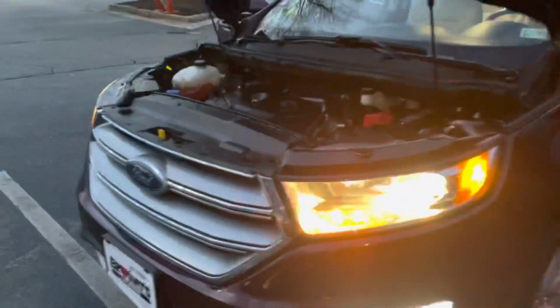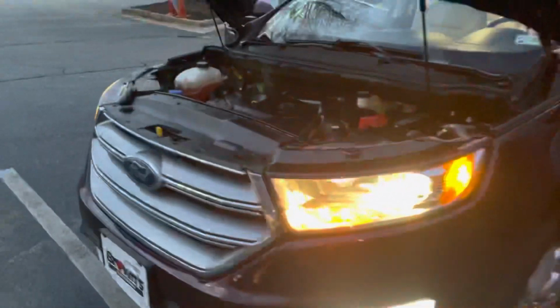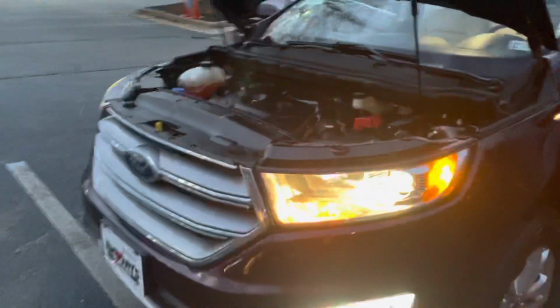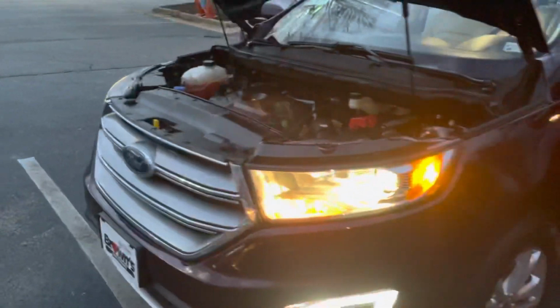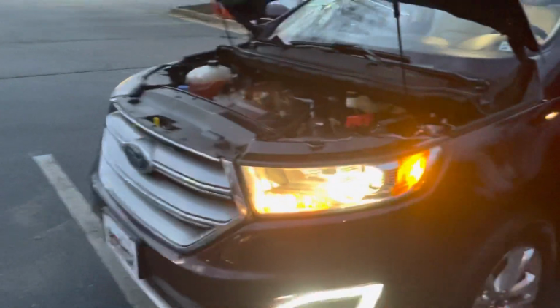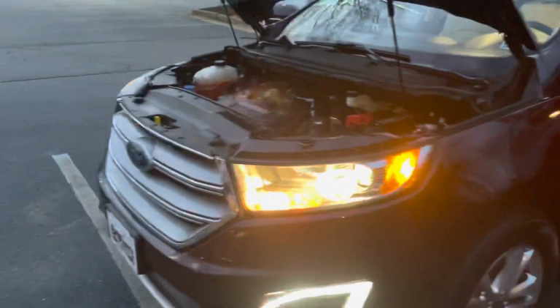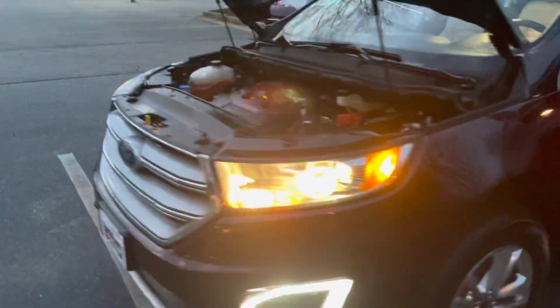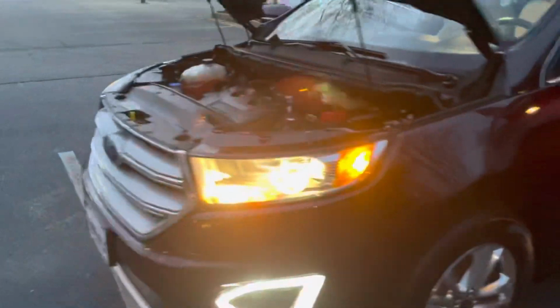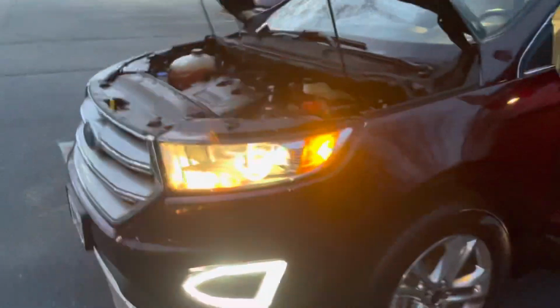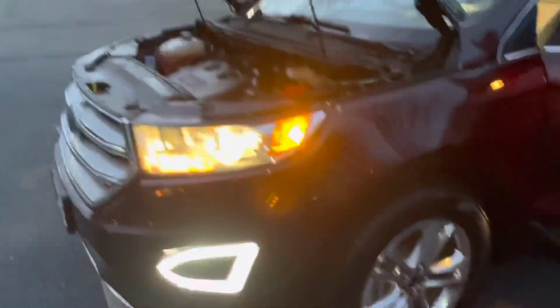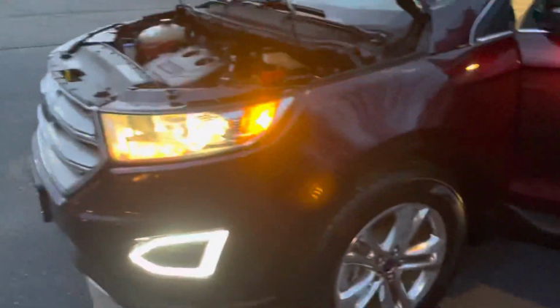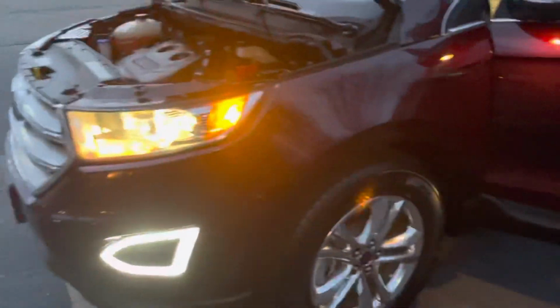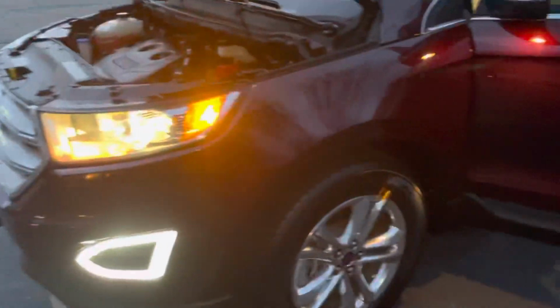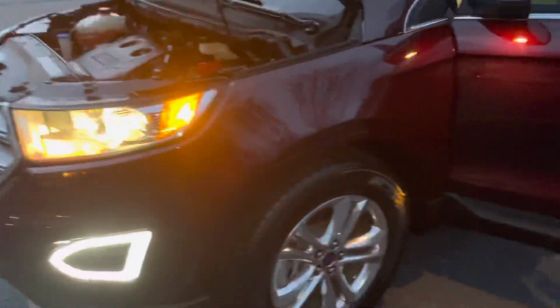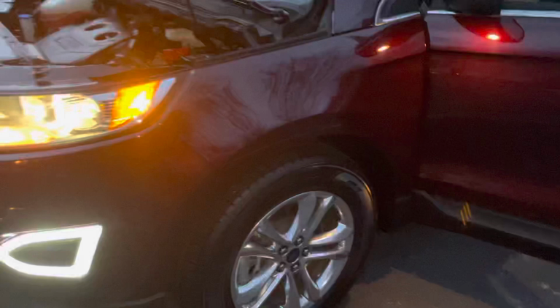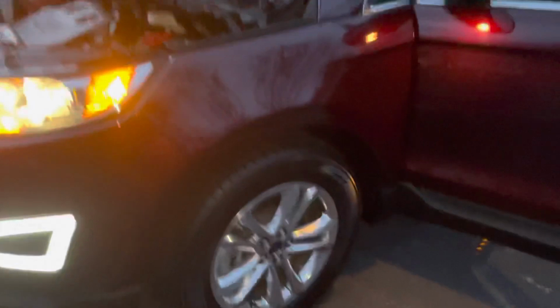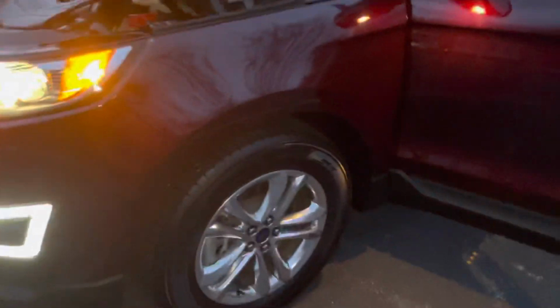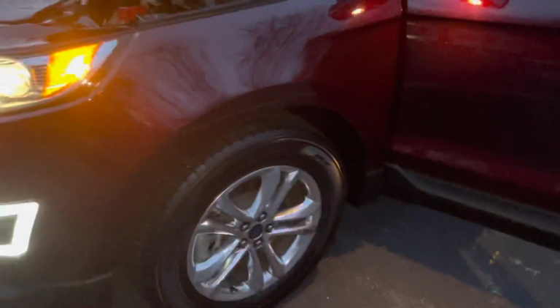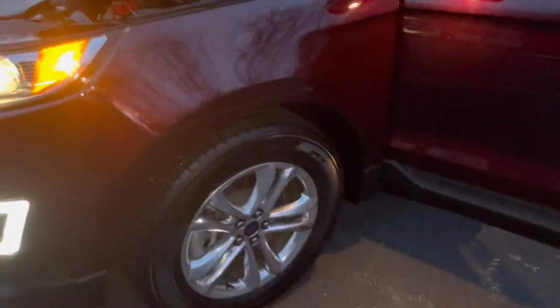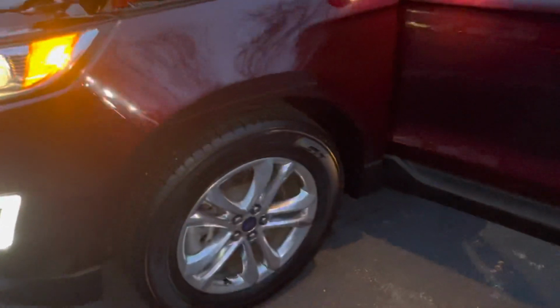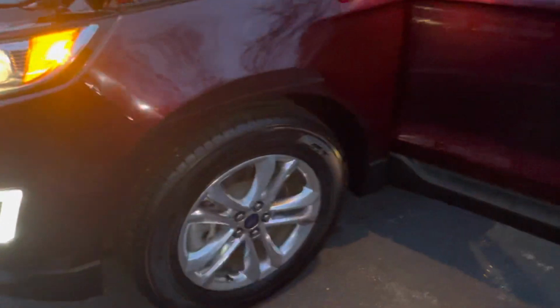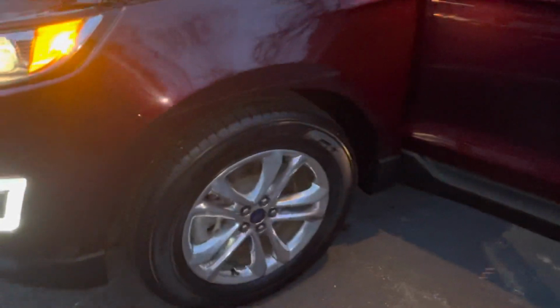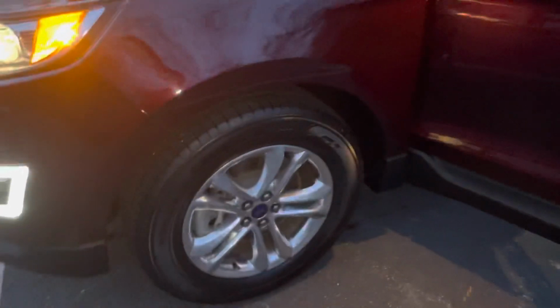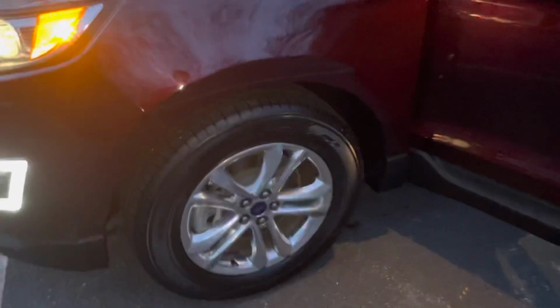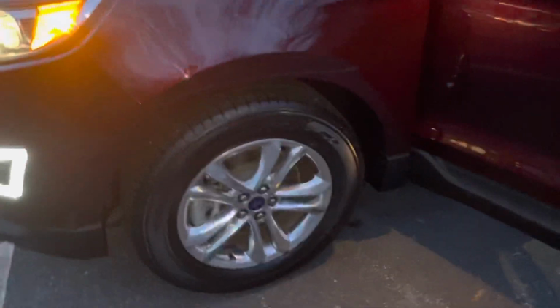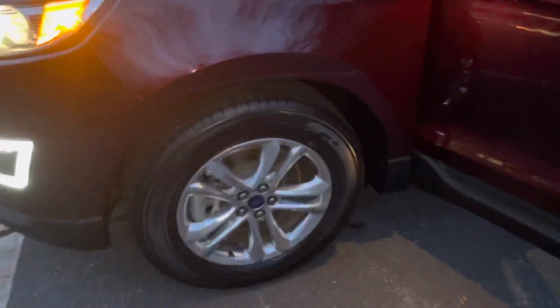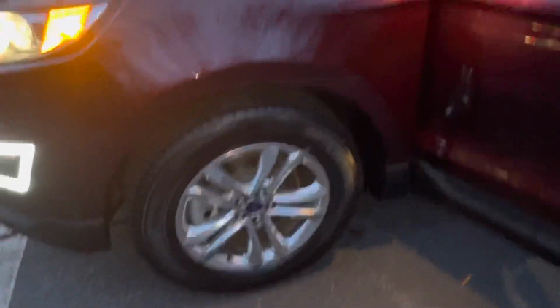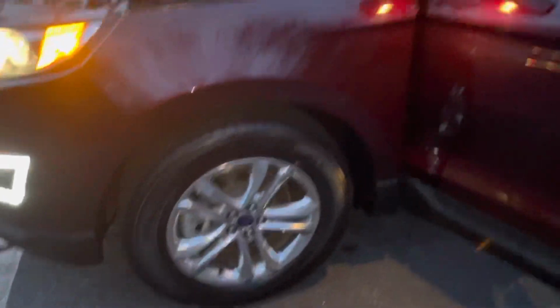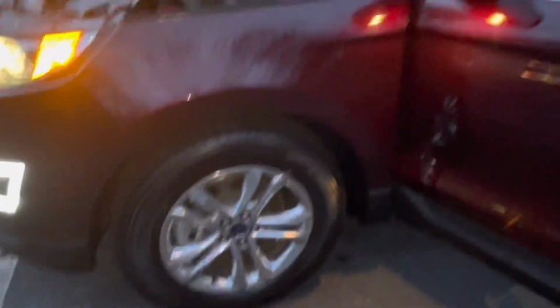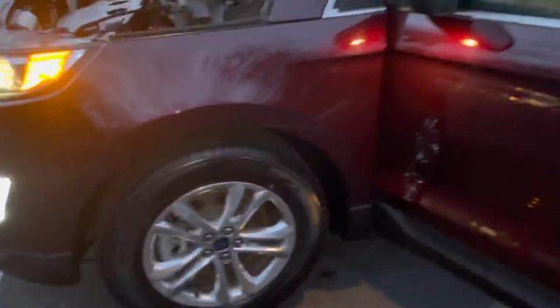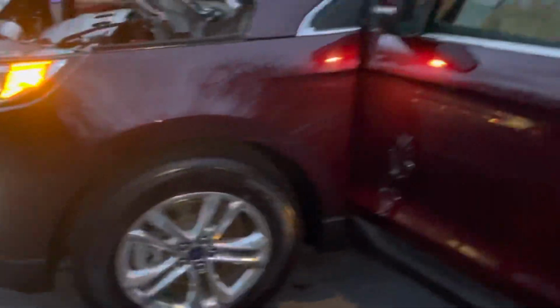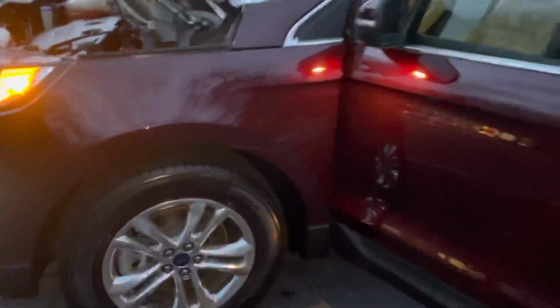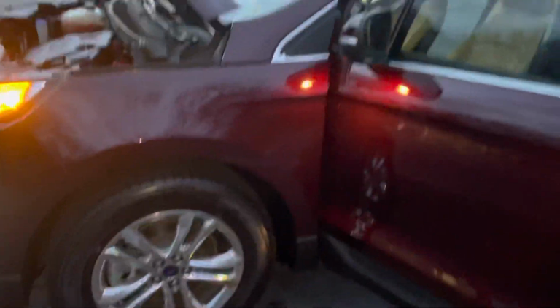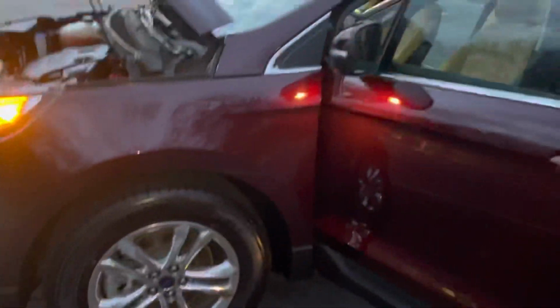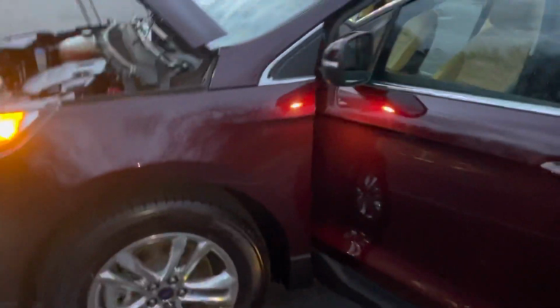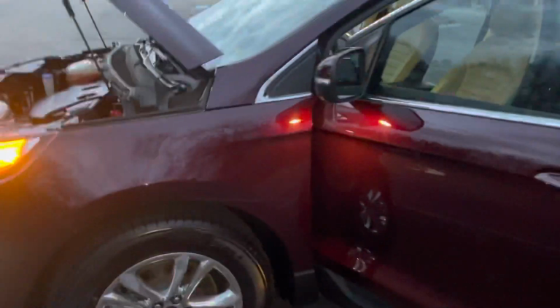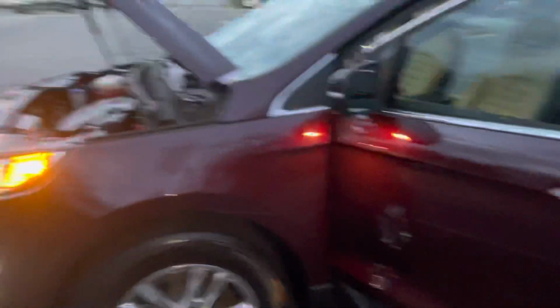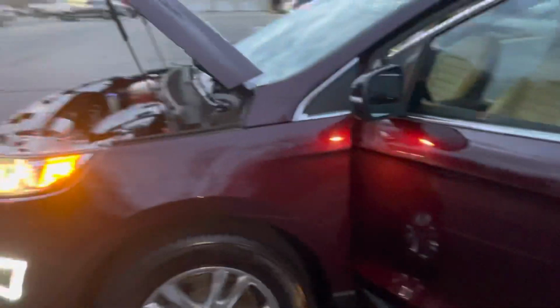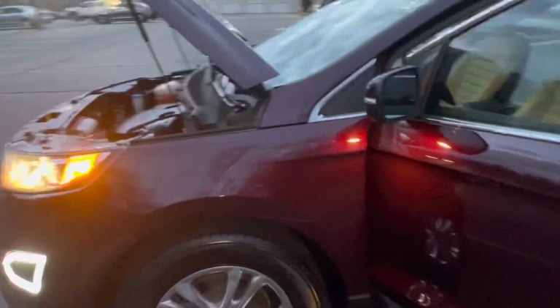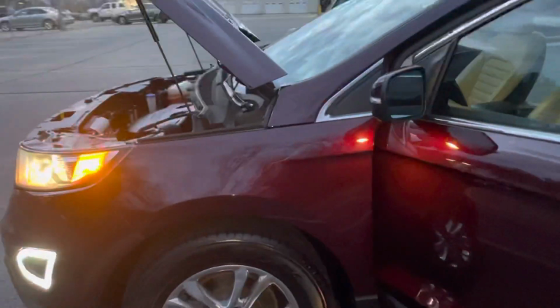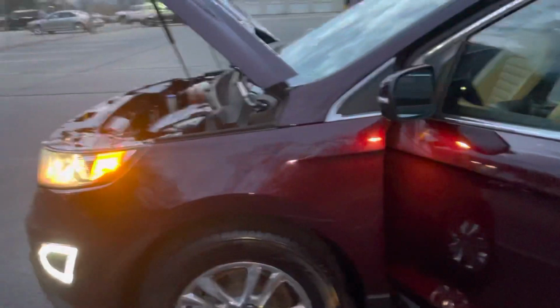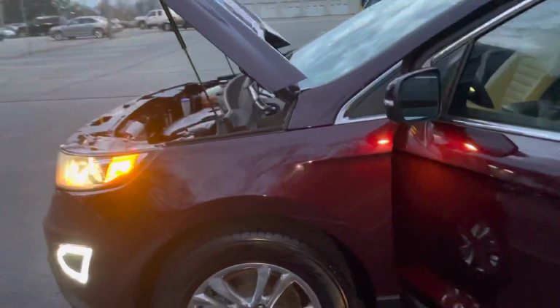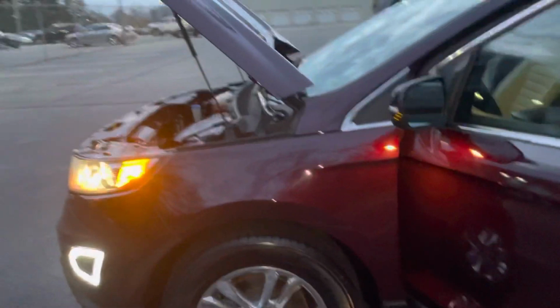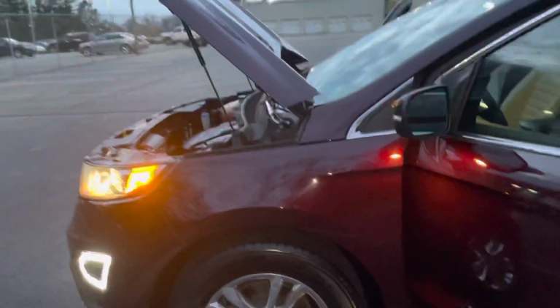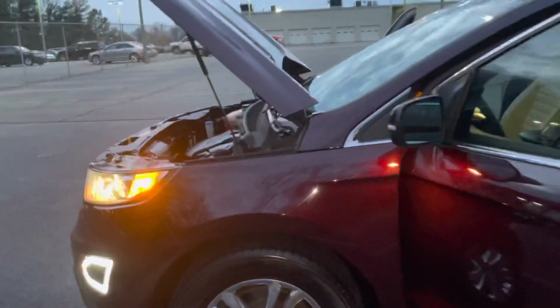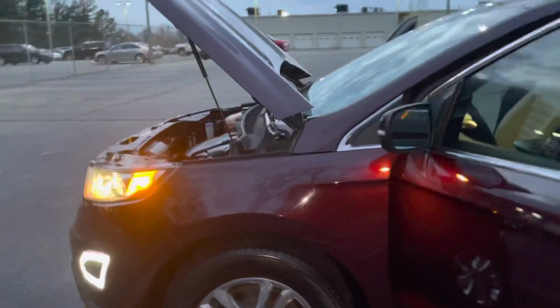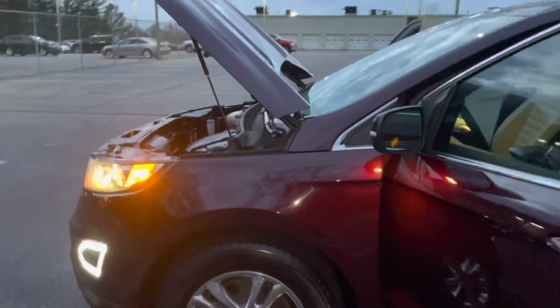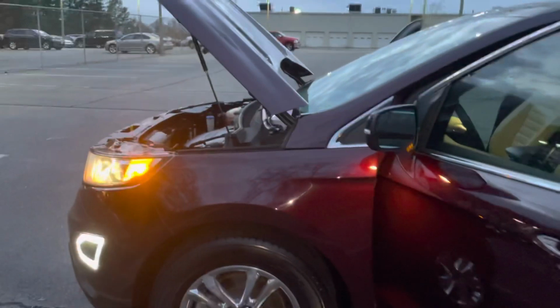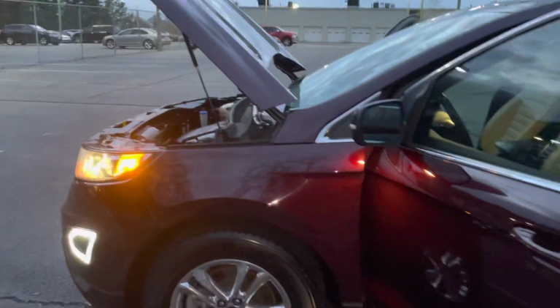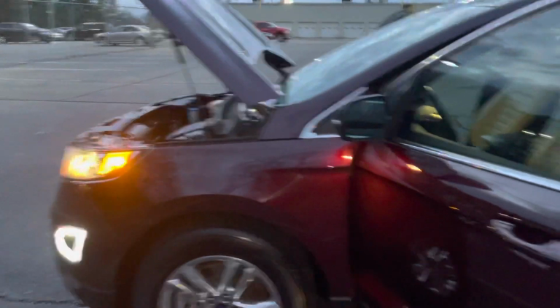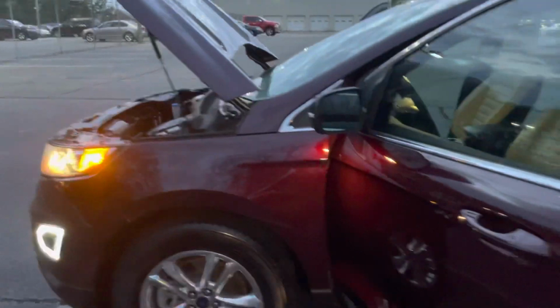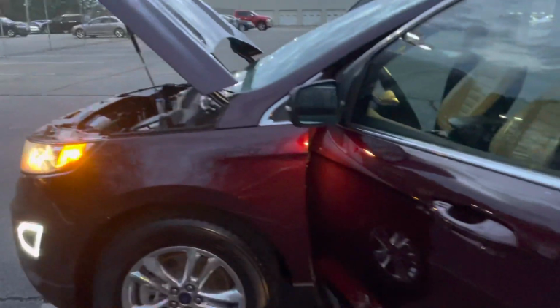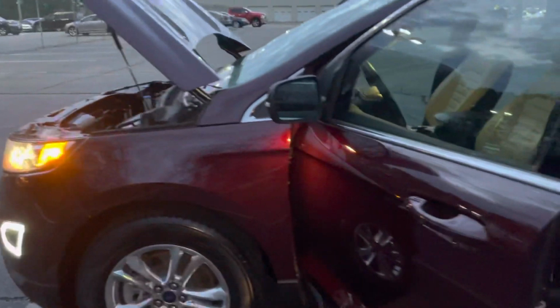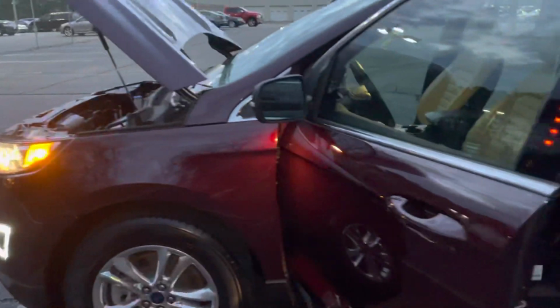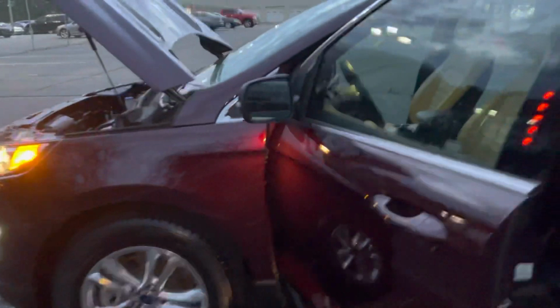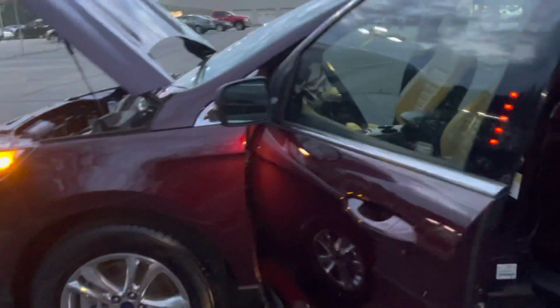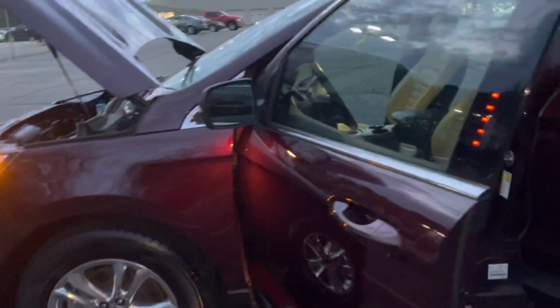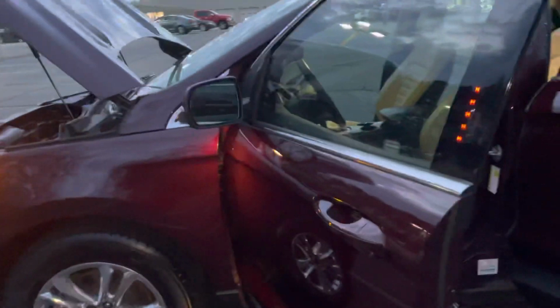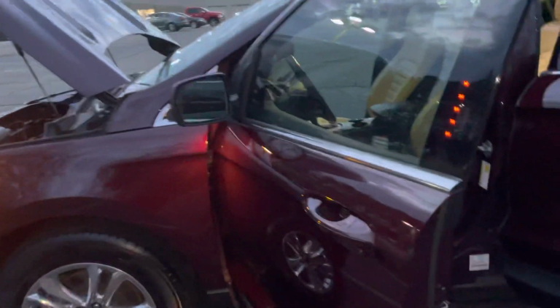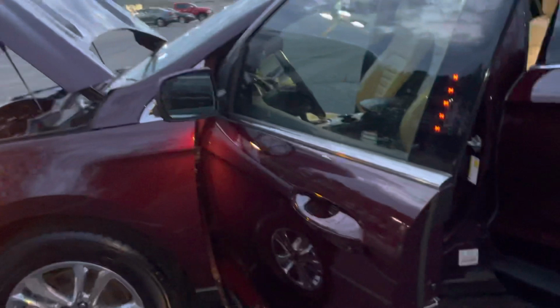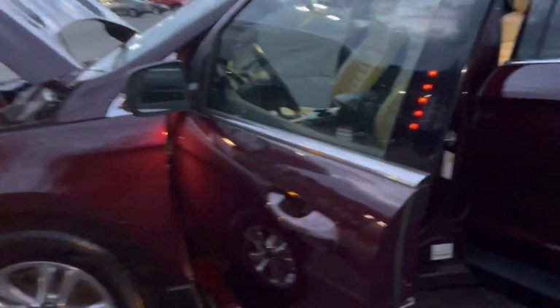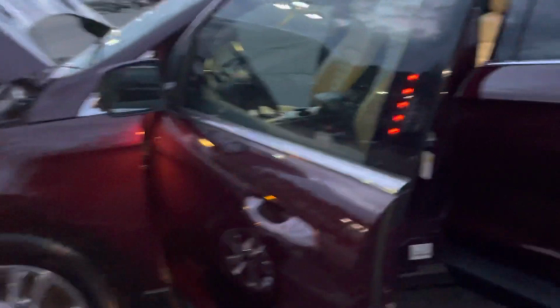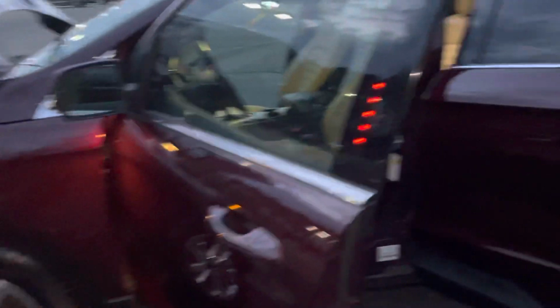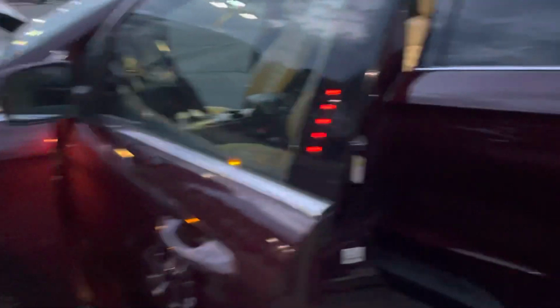Coming around the side, you've got the alloy wheels here, complemented by this beautiful maroon paint.